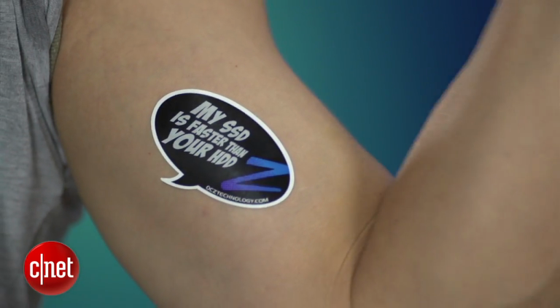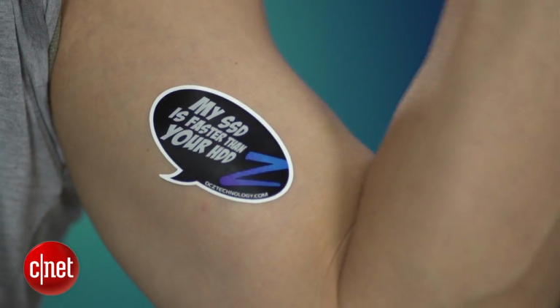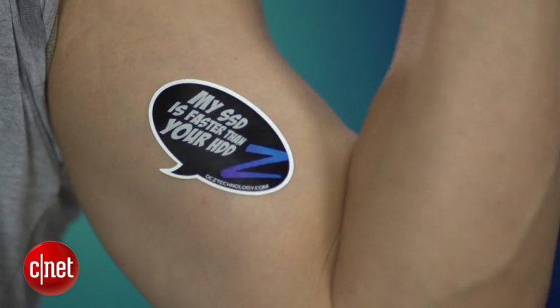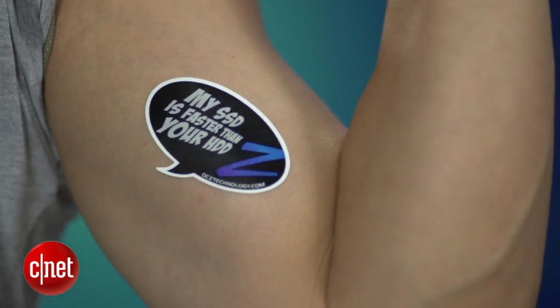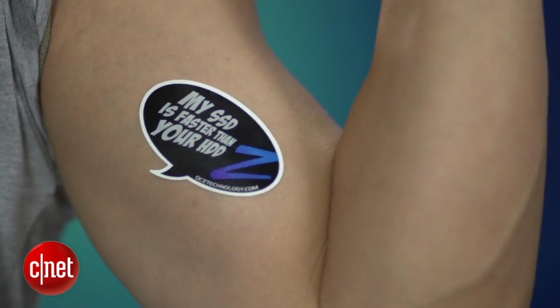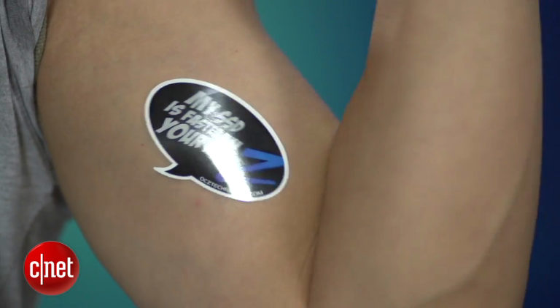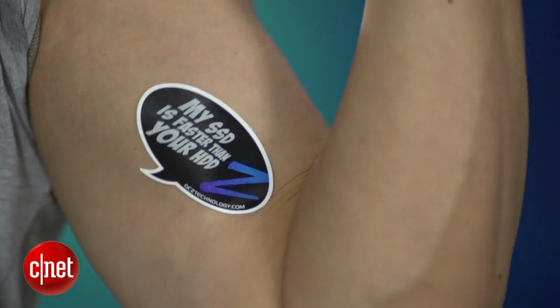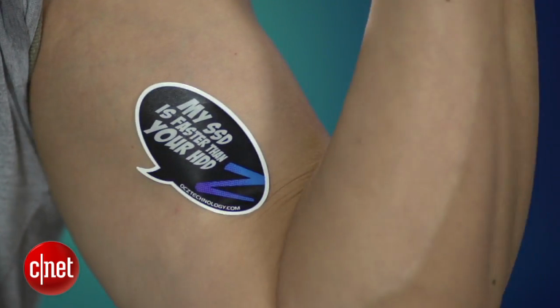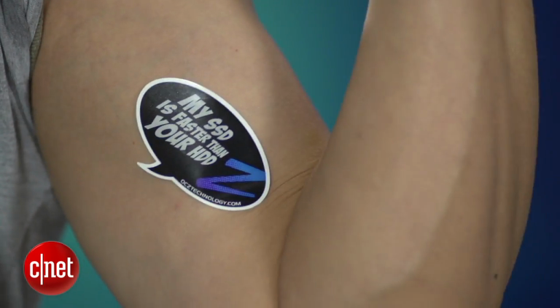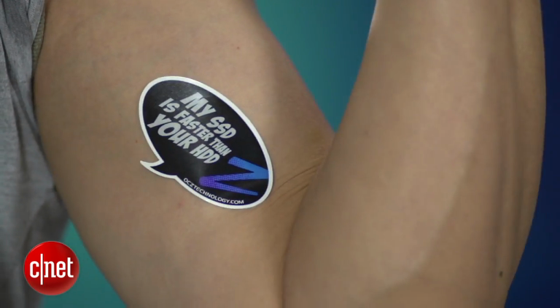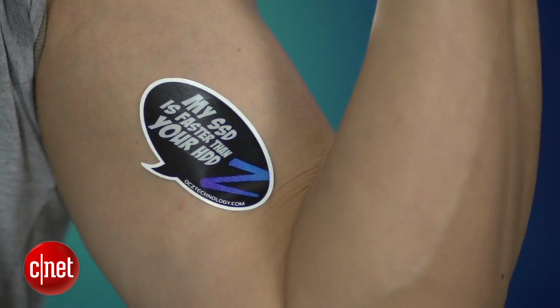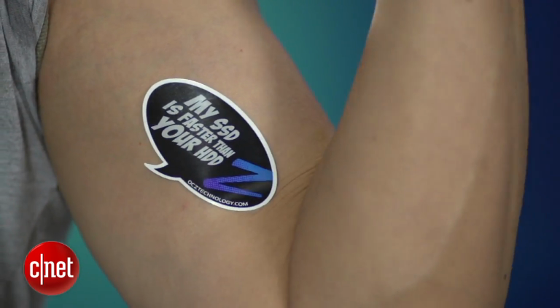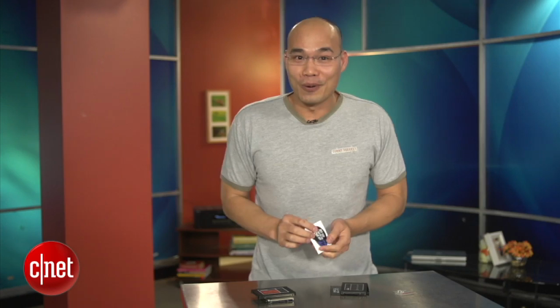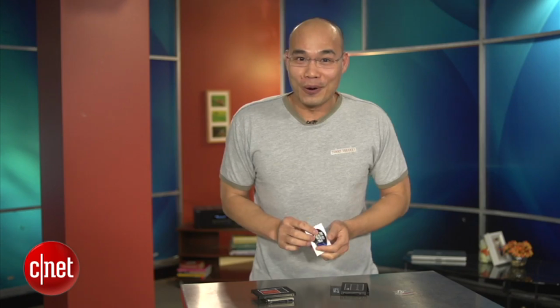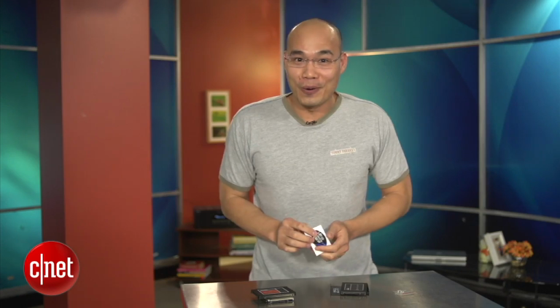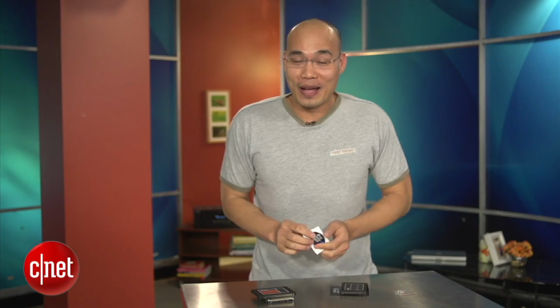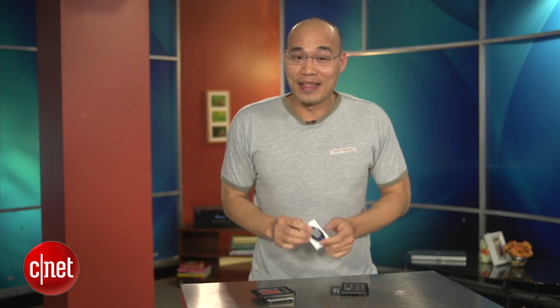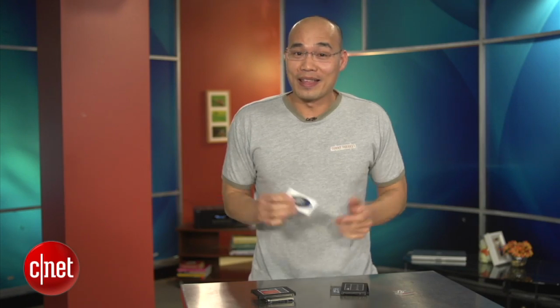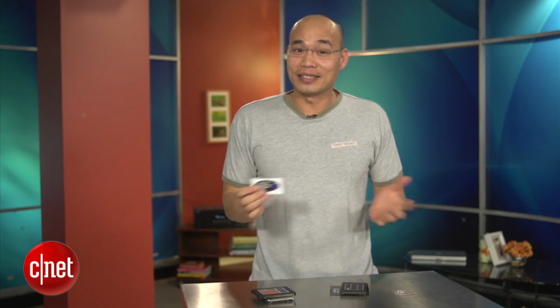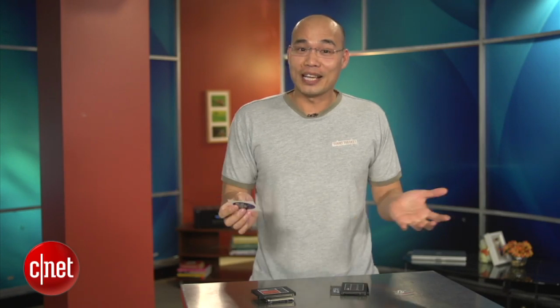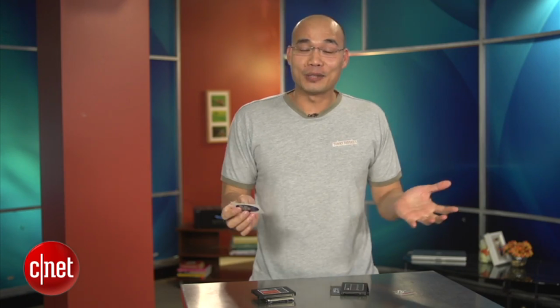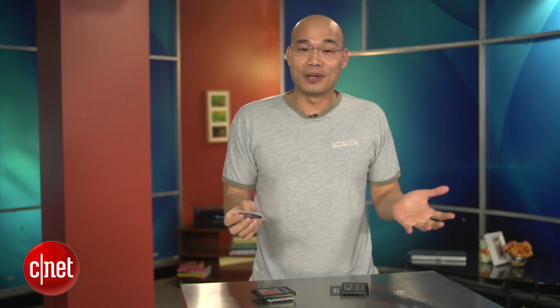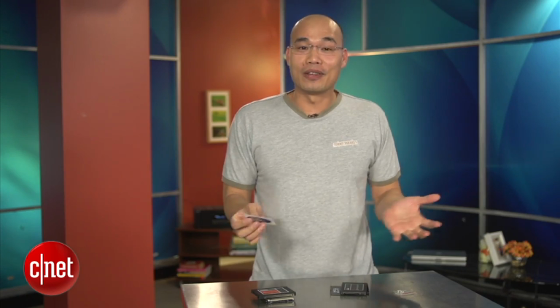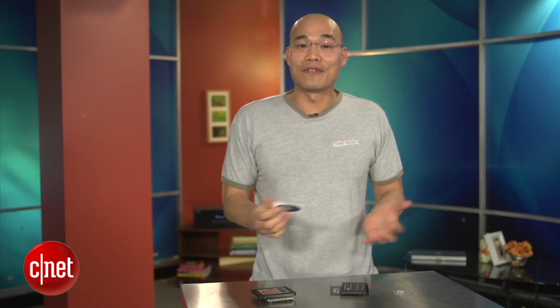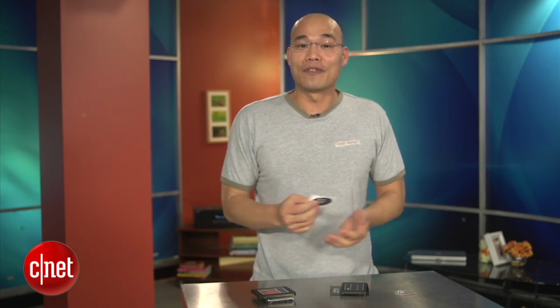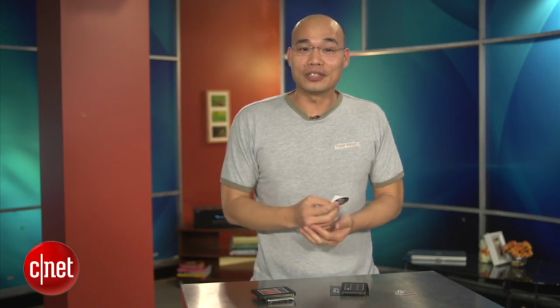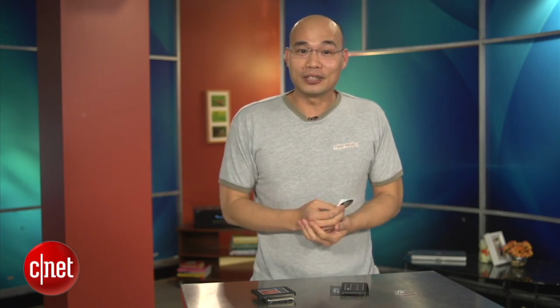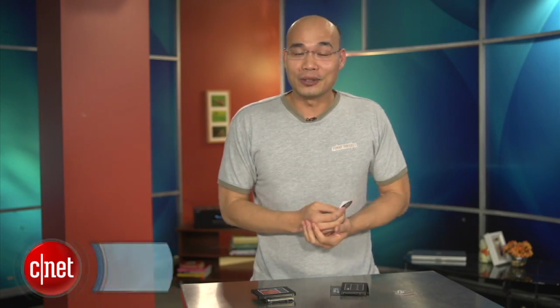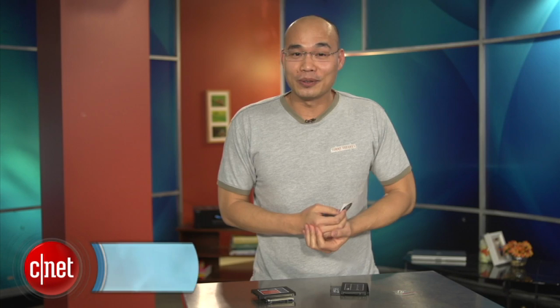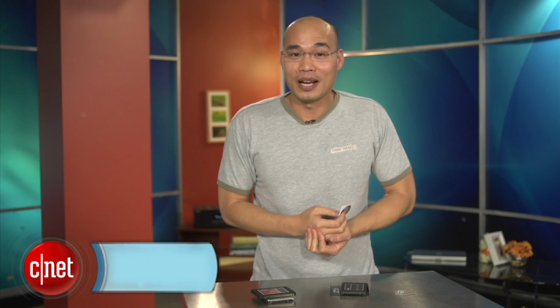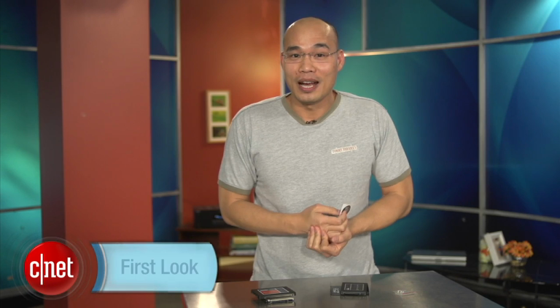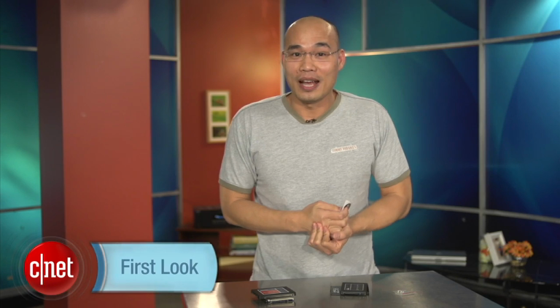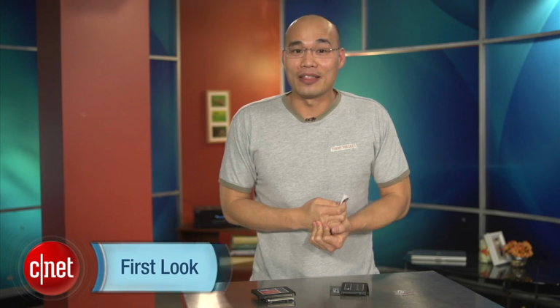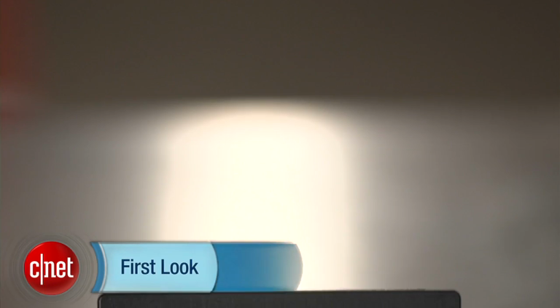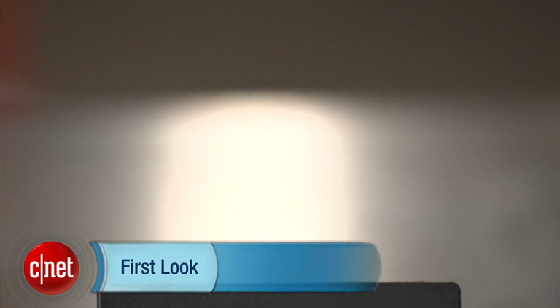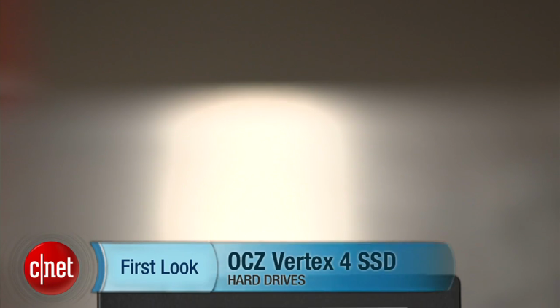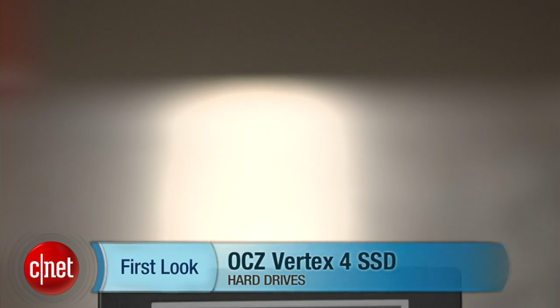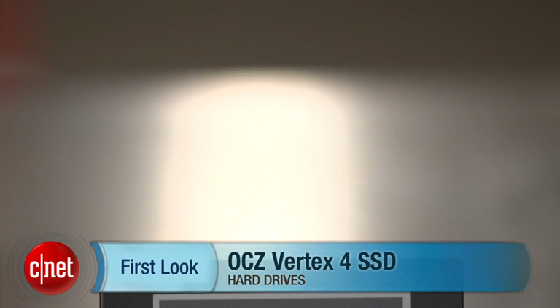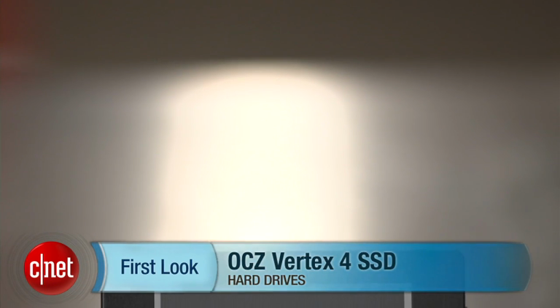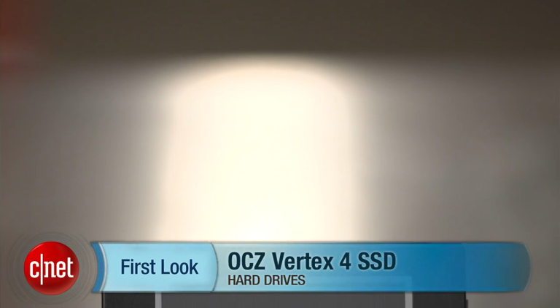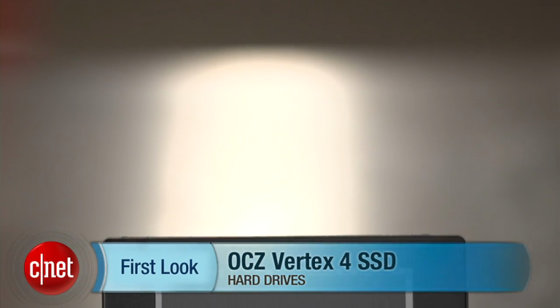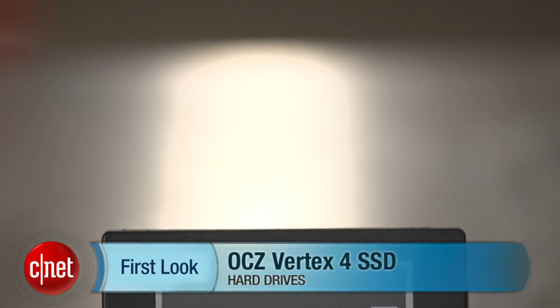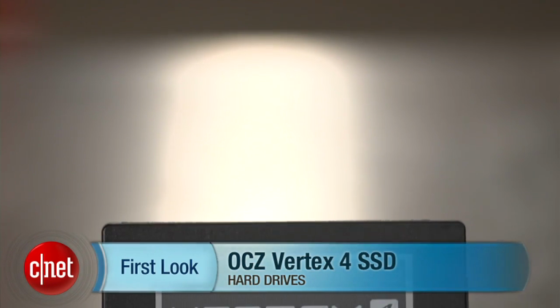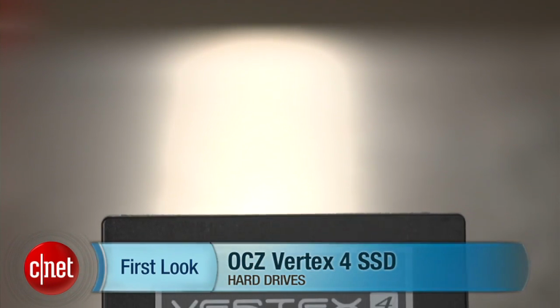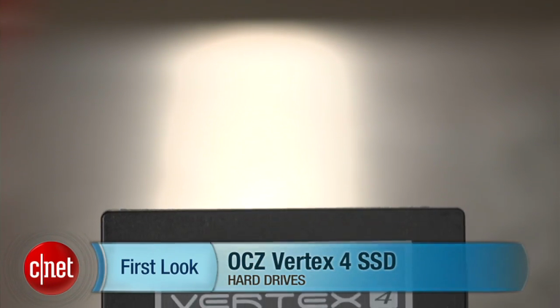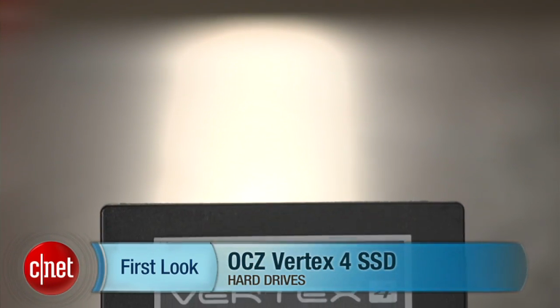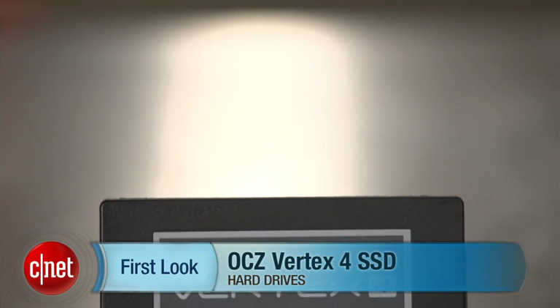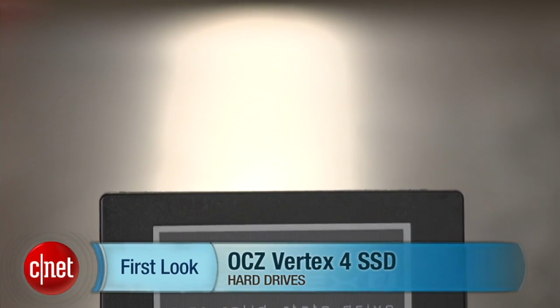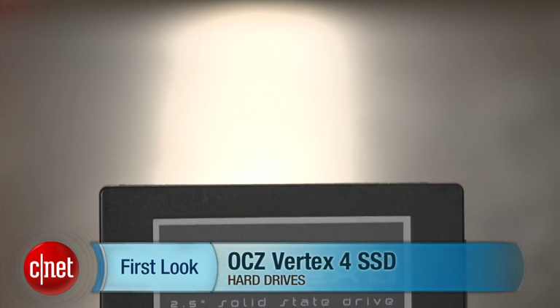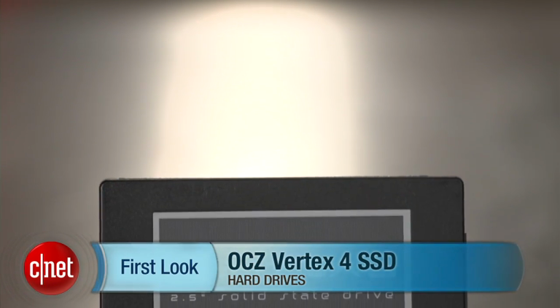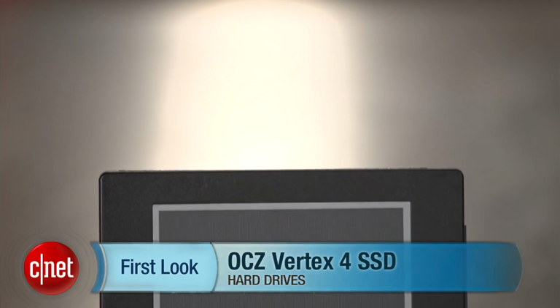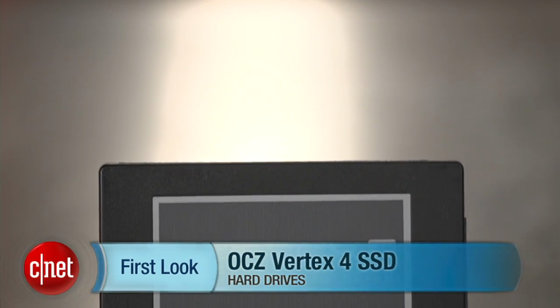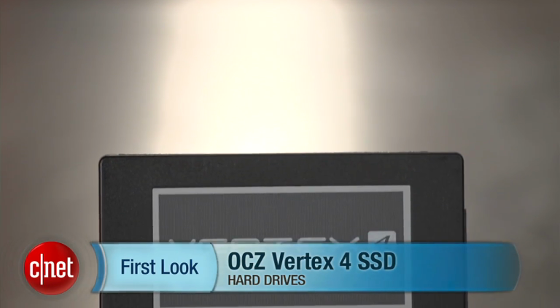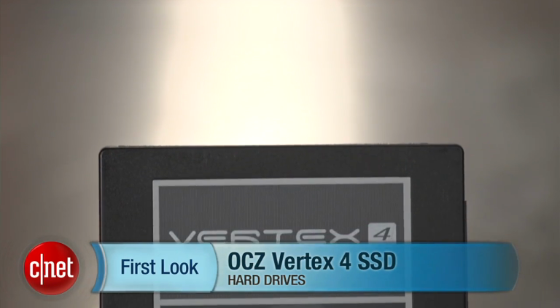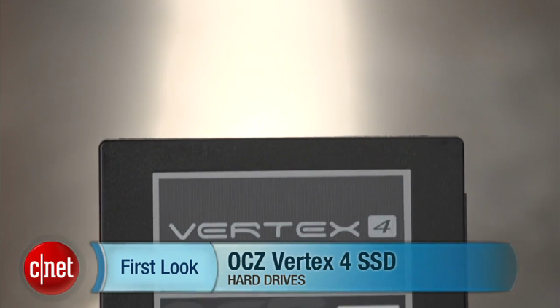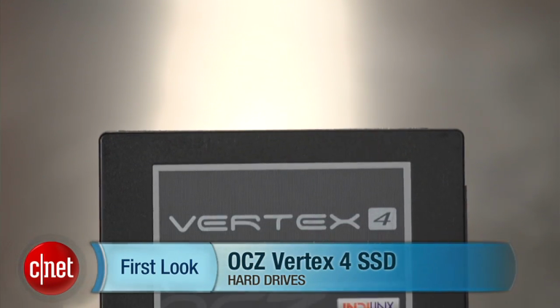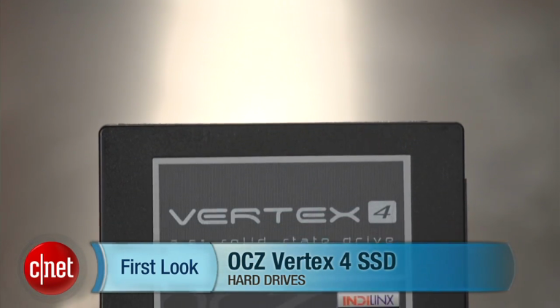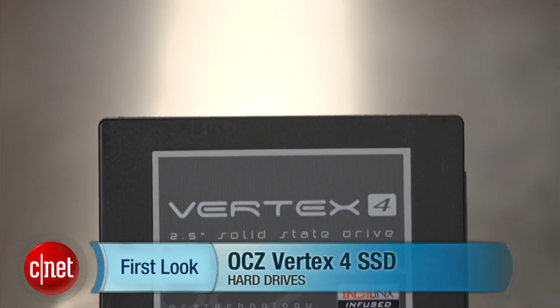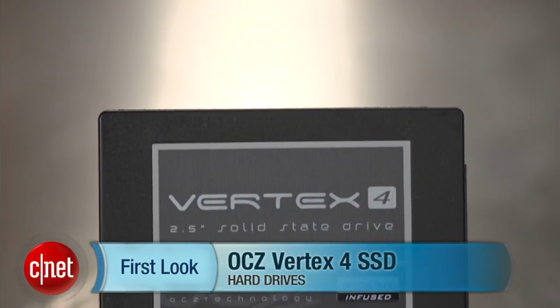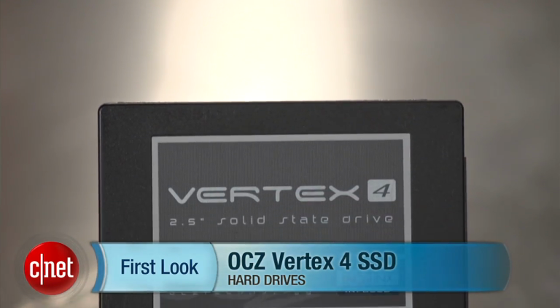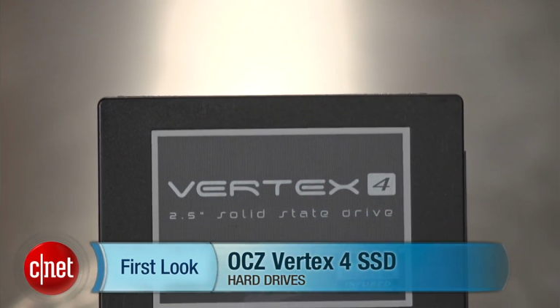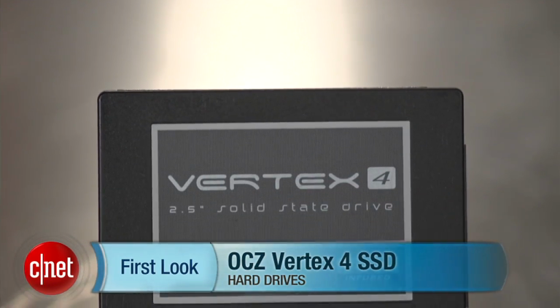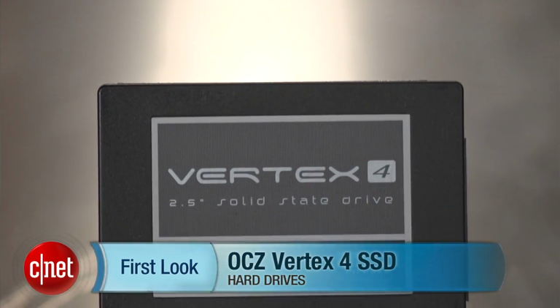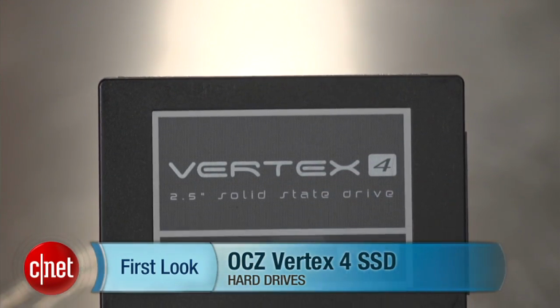For CNET.com, my name's Dong Ngo, and this has been the first look at the OCZ Vertex 4 solid state drive.